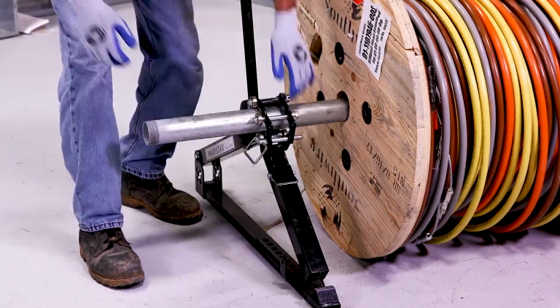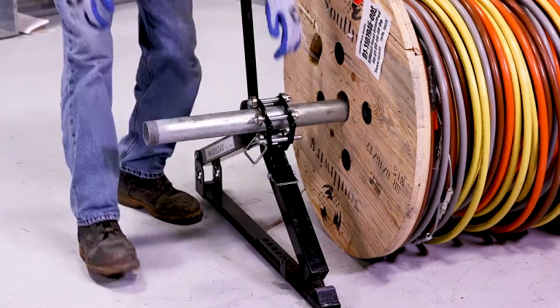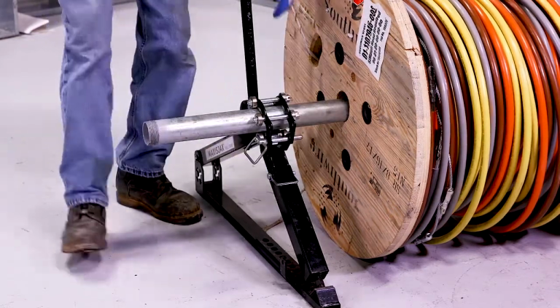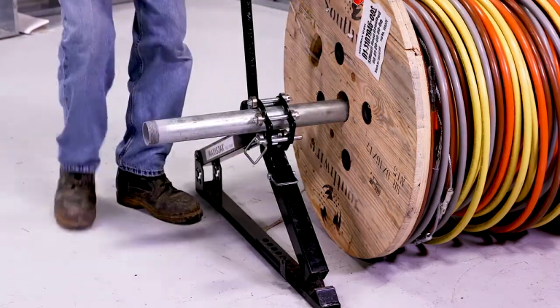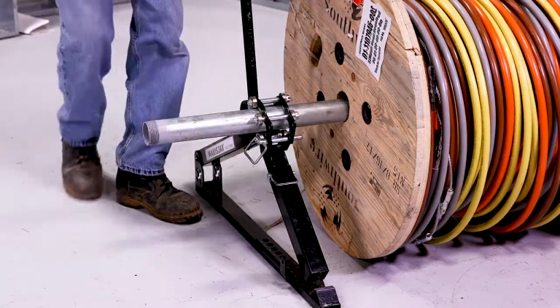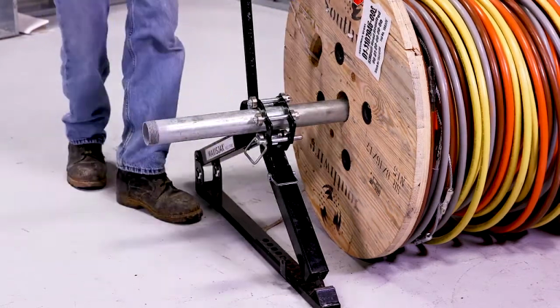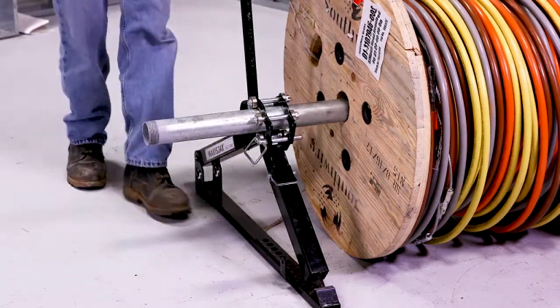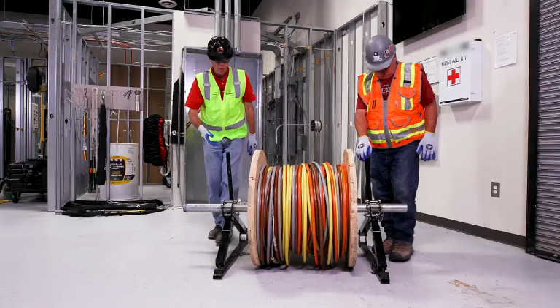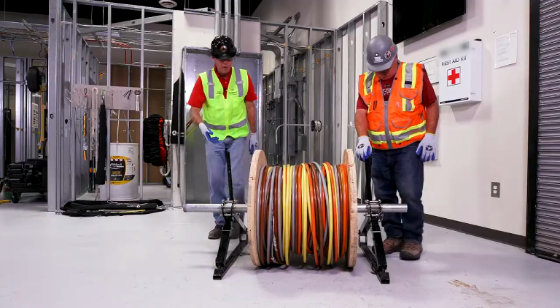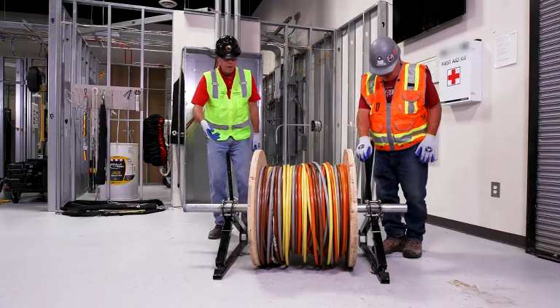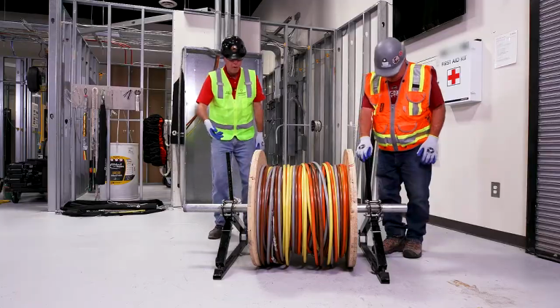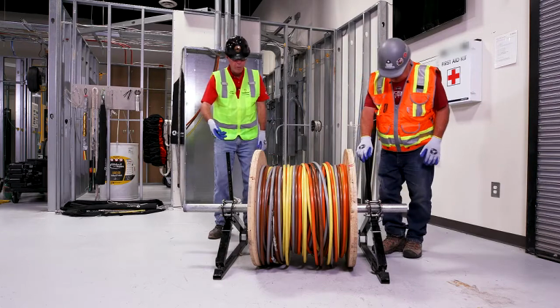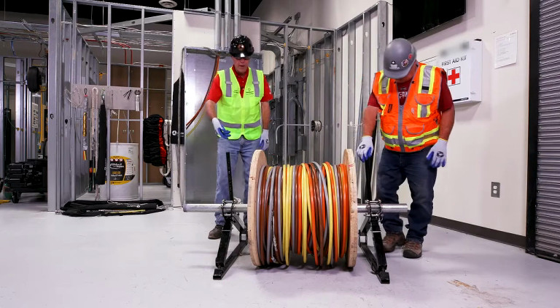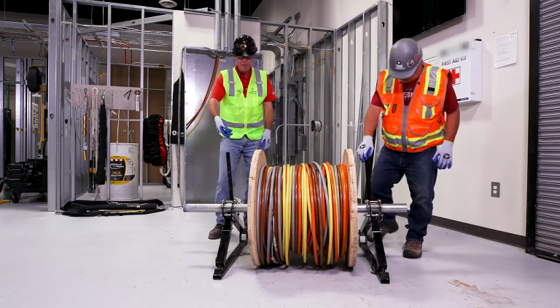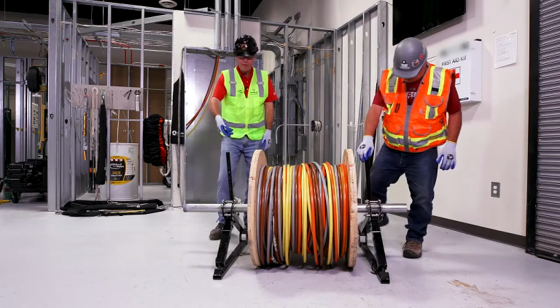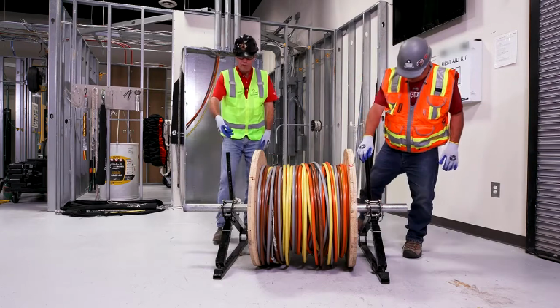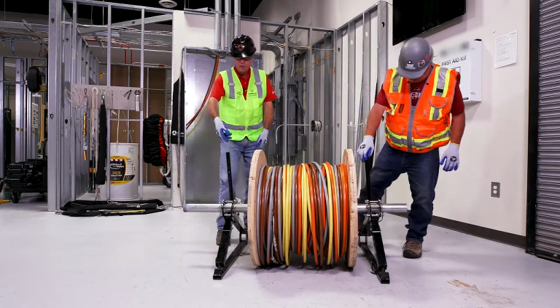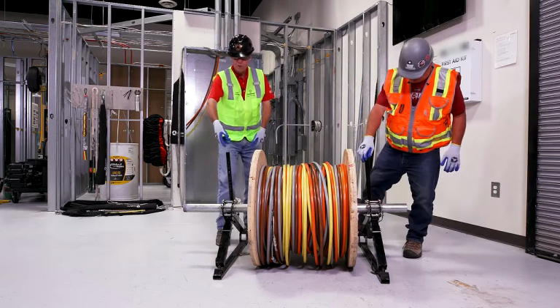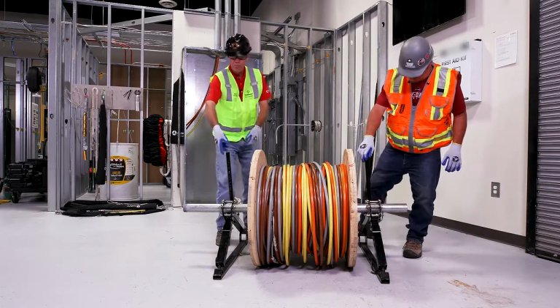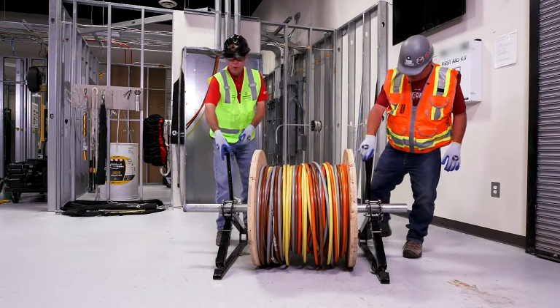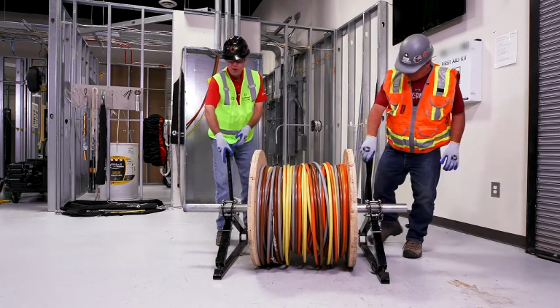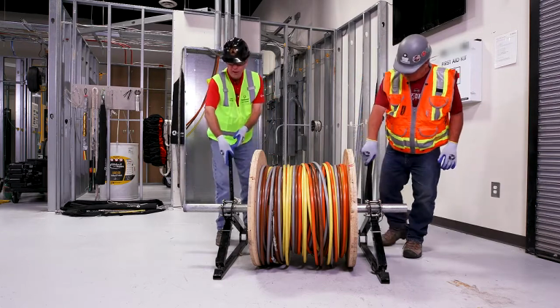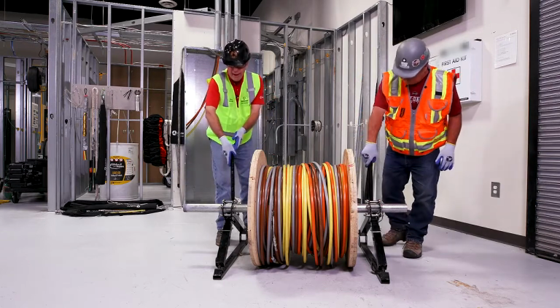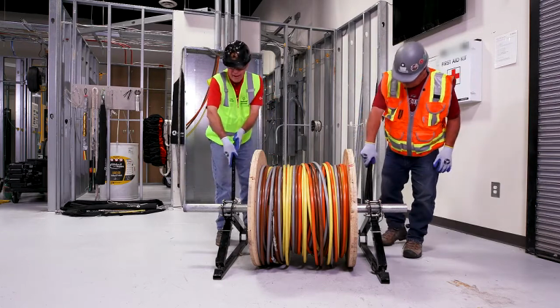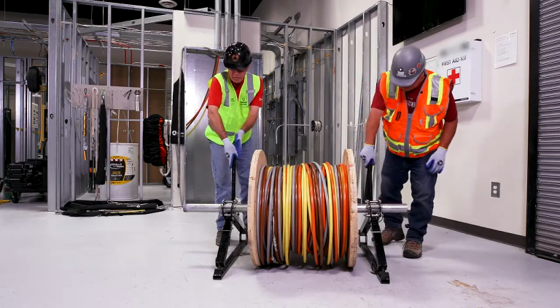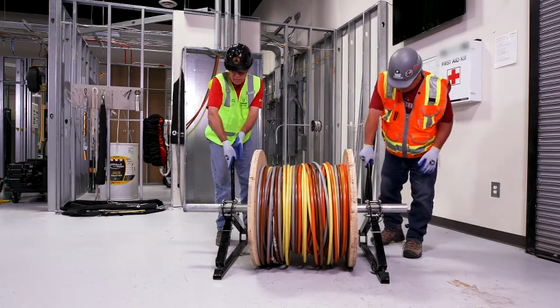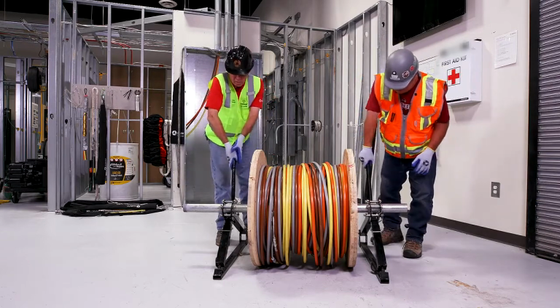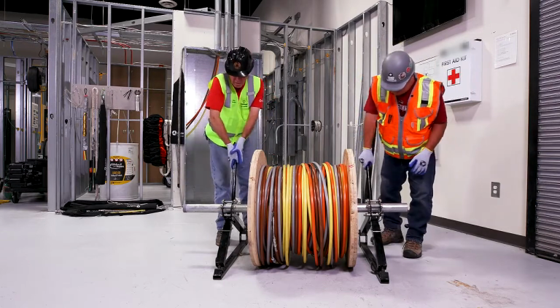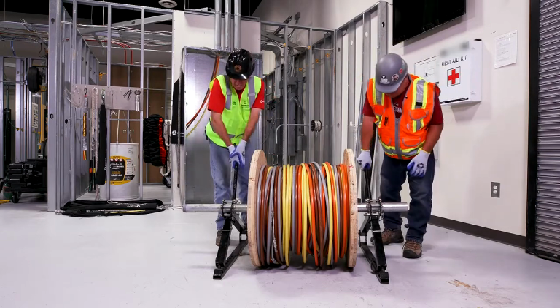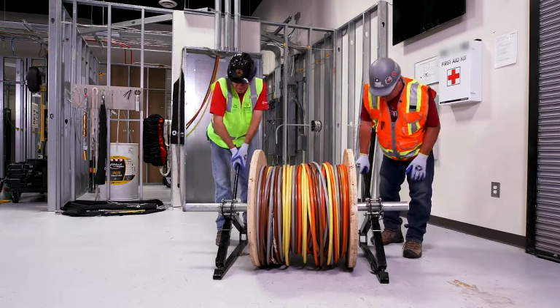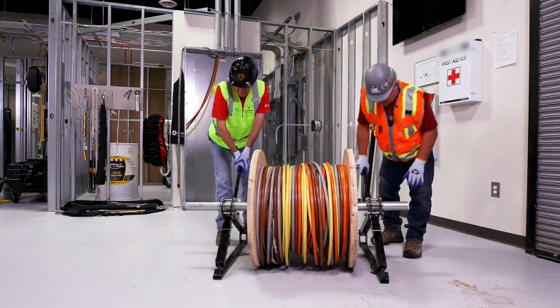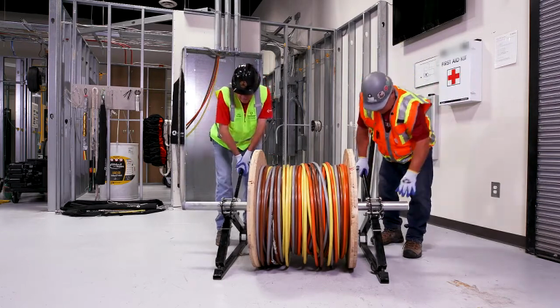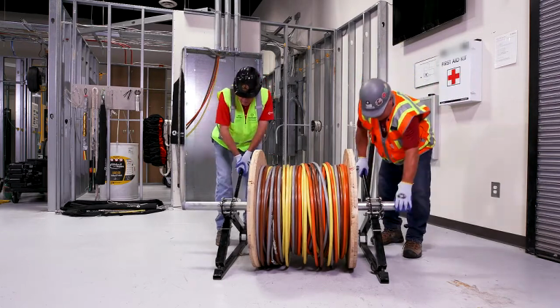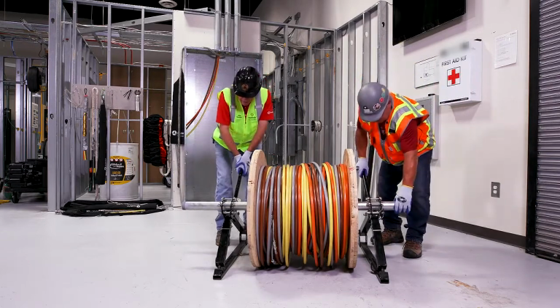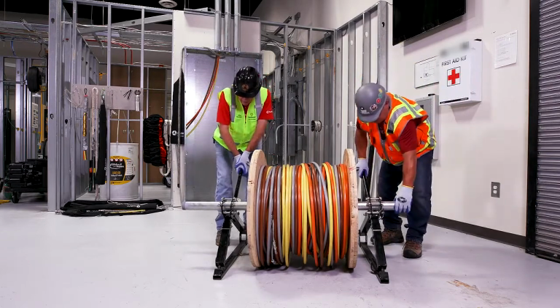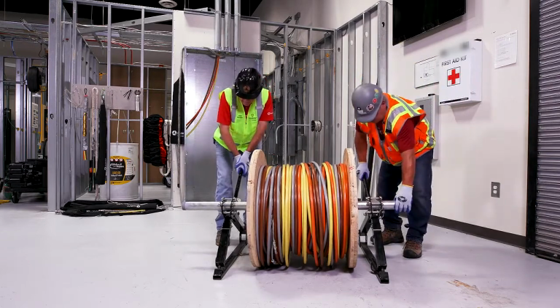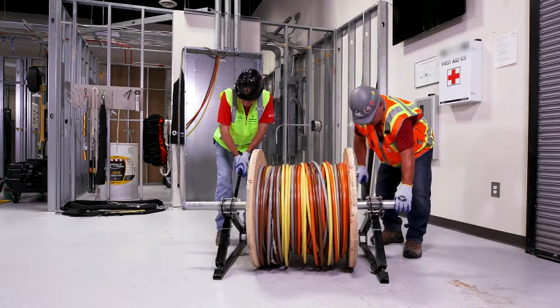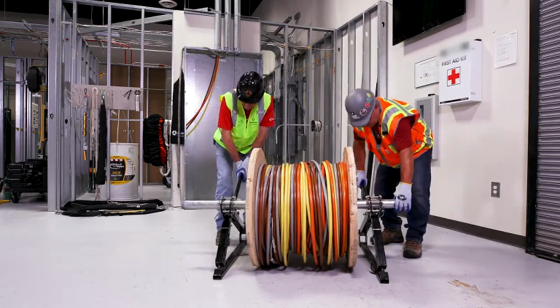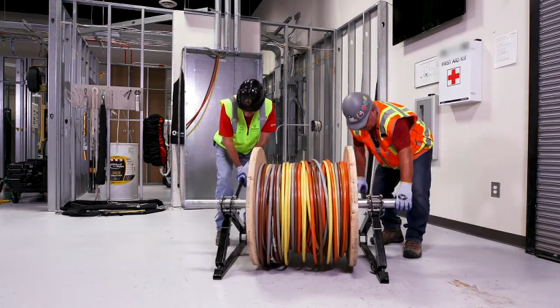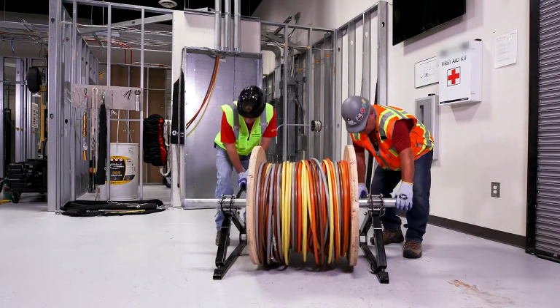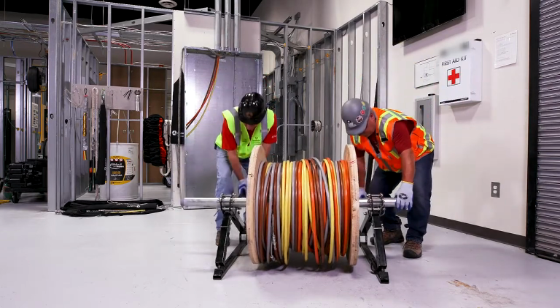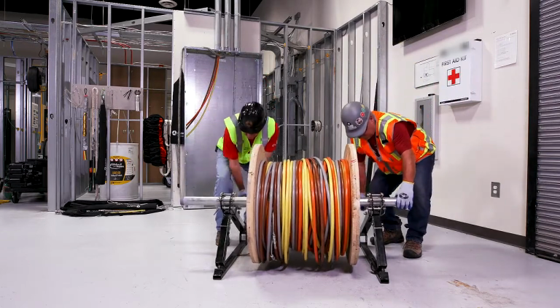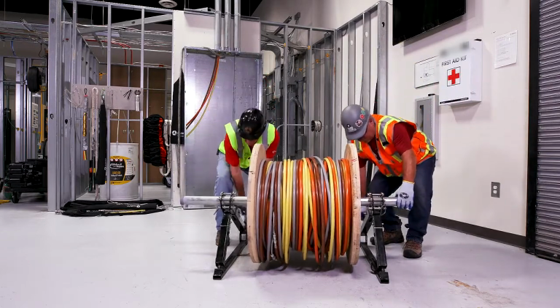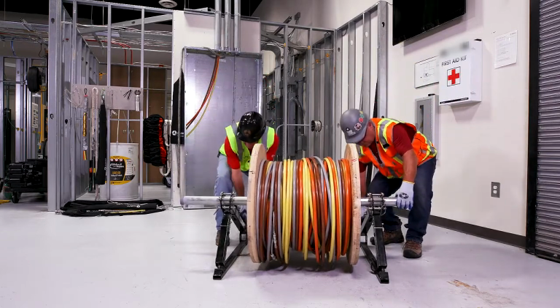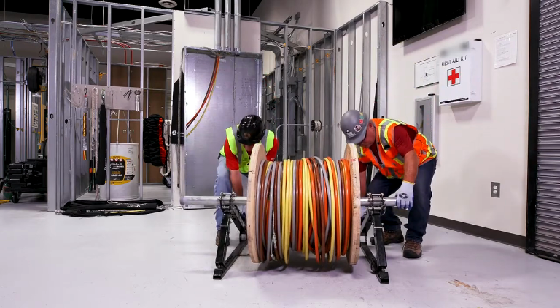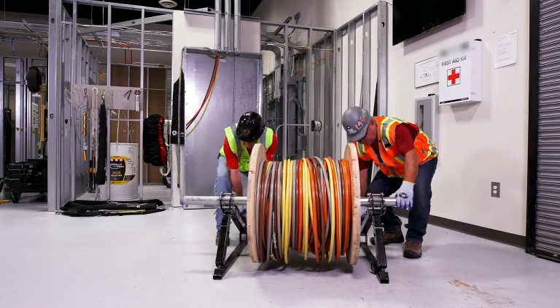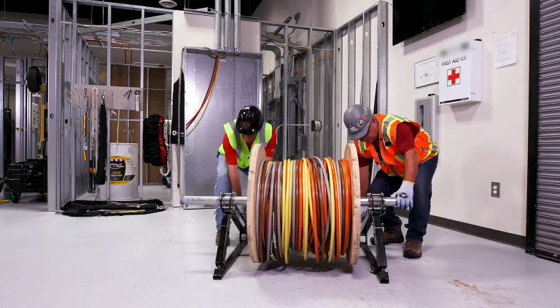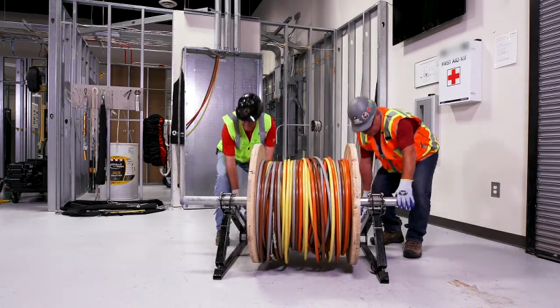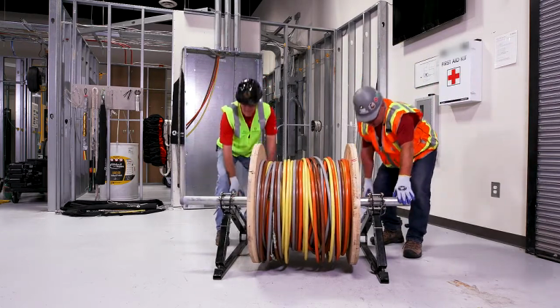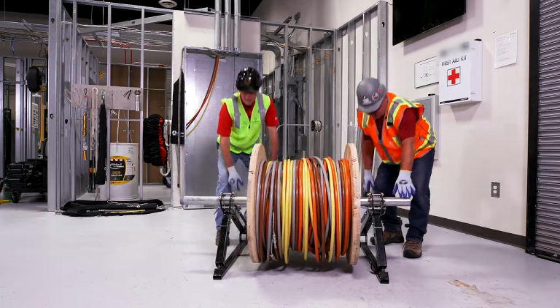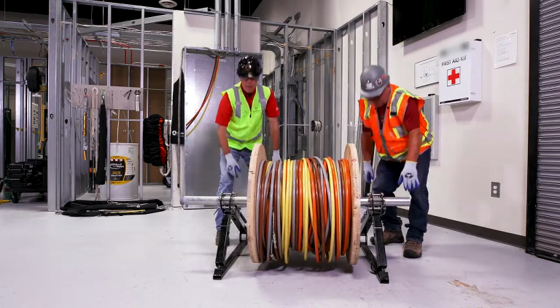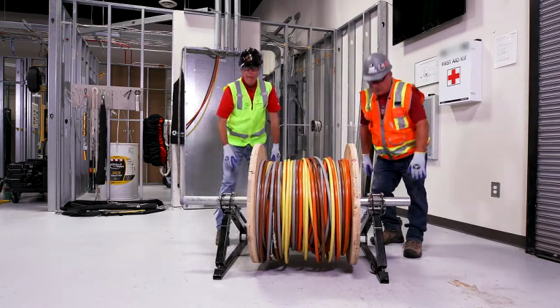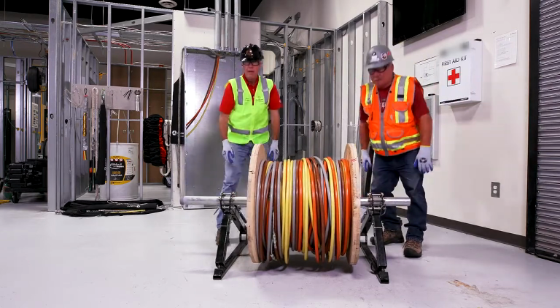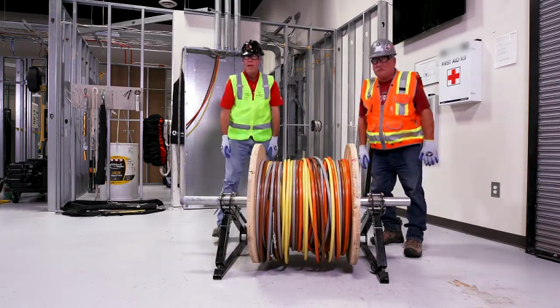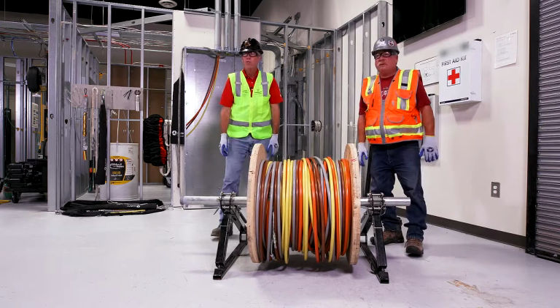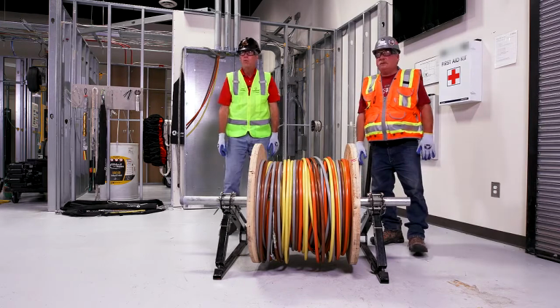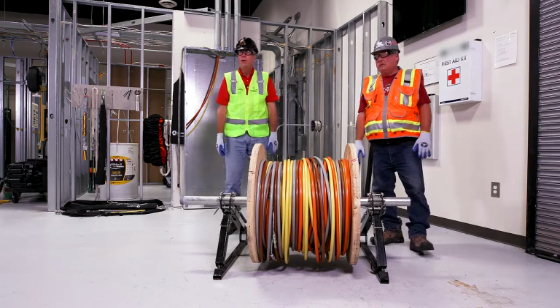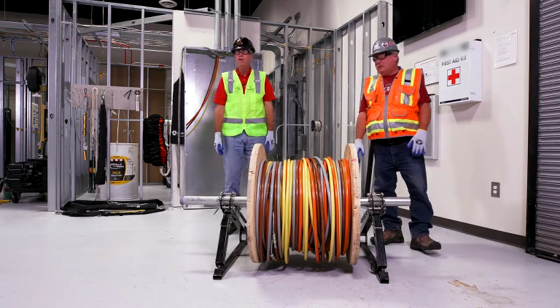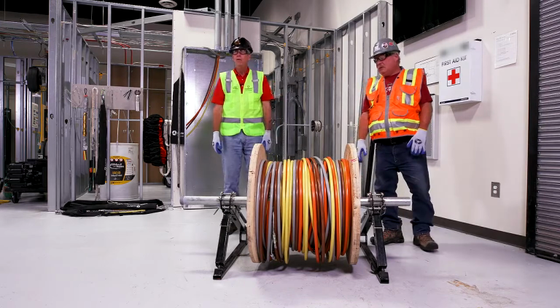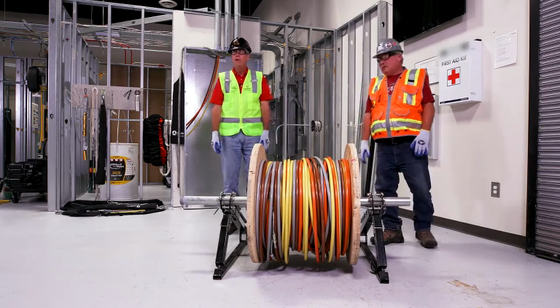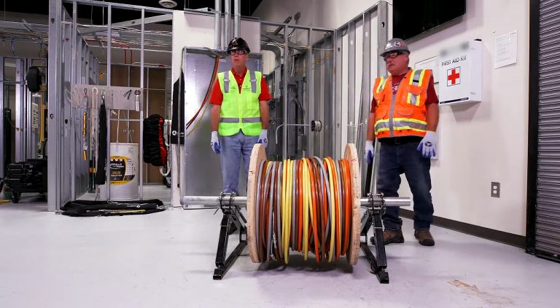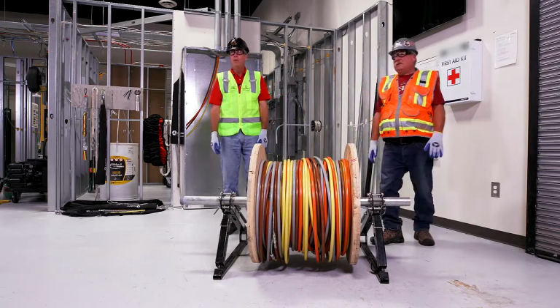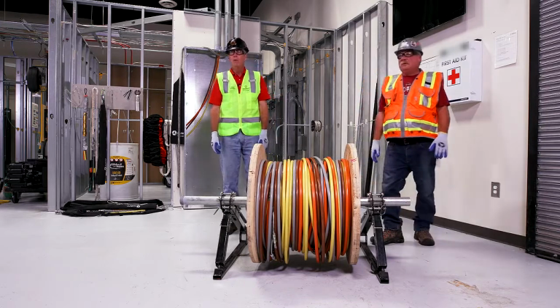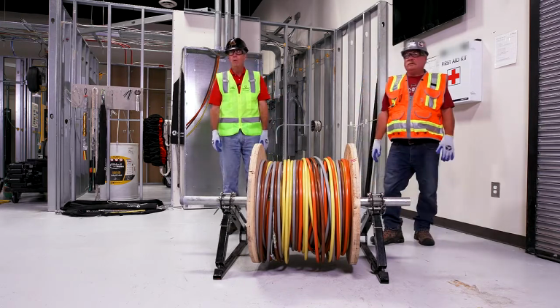At this point all we have to do is push down and we're ready to make our pull.